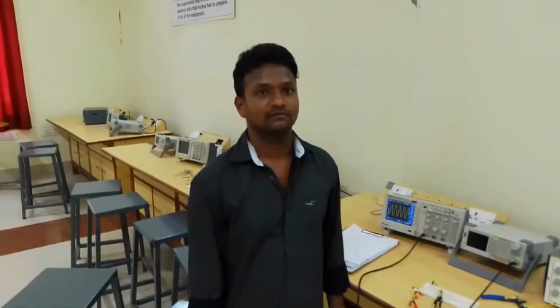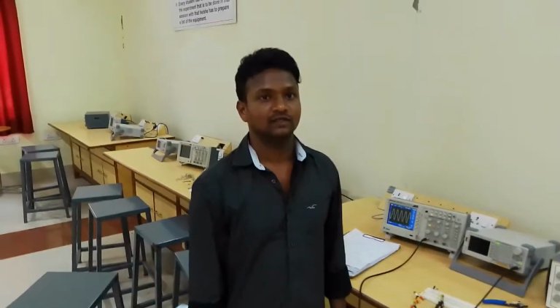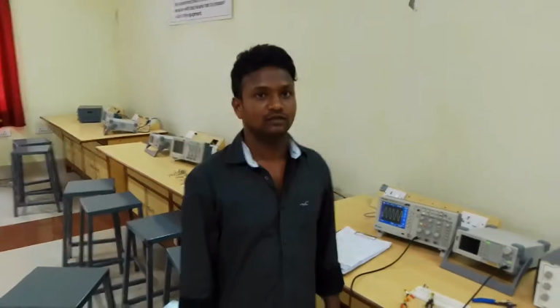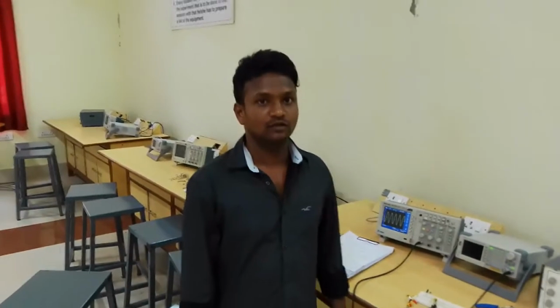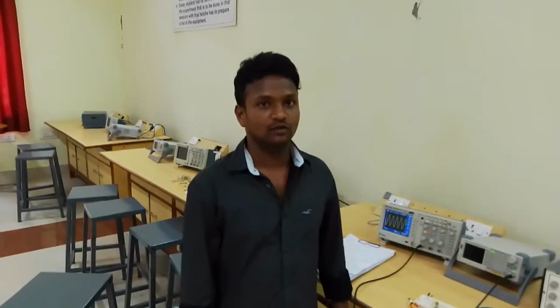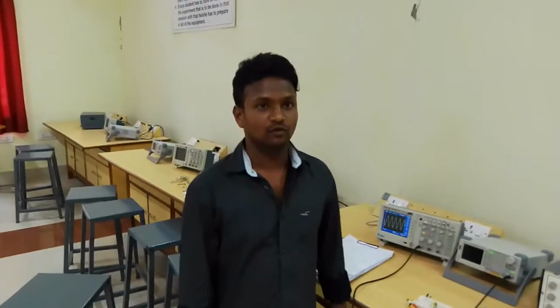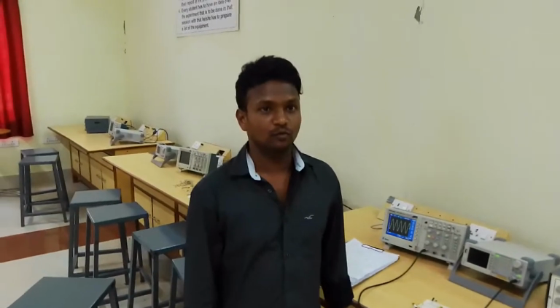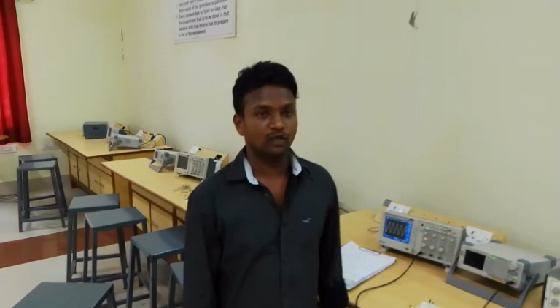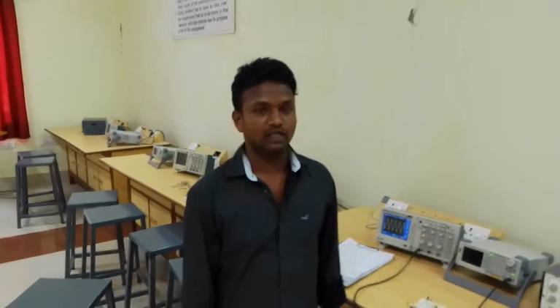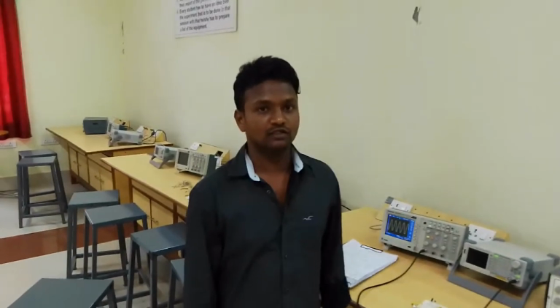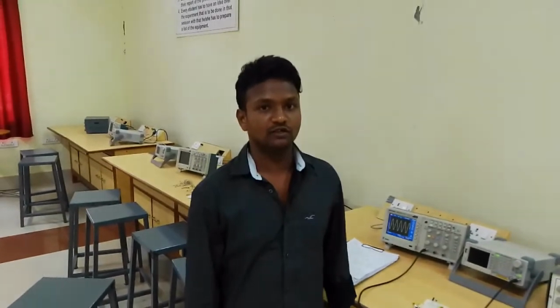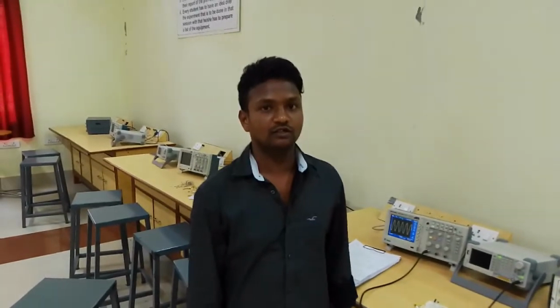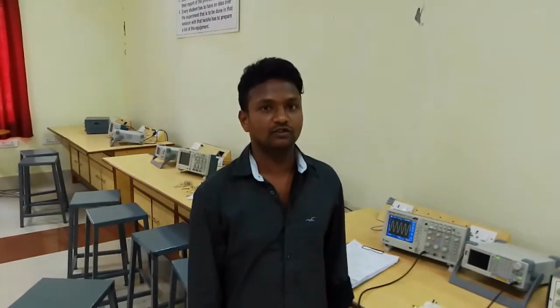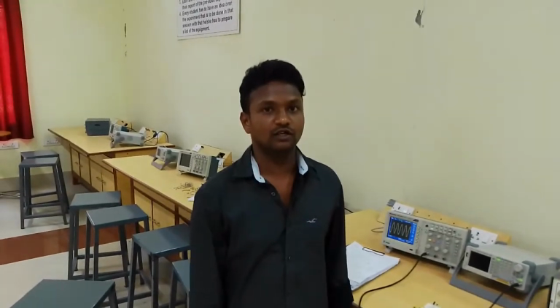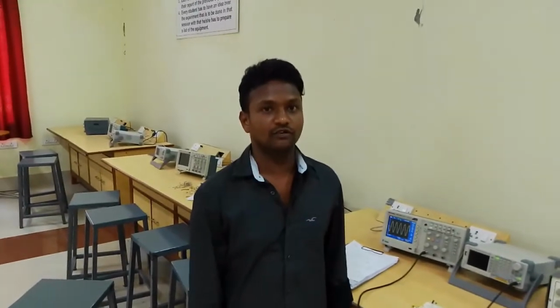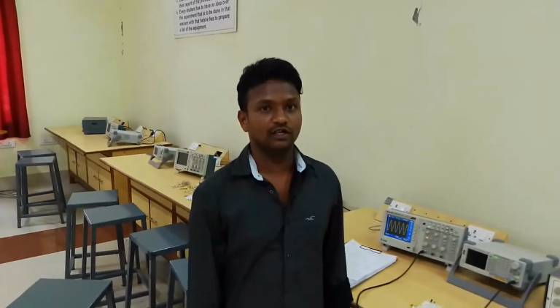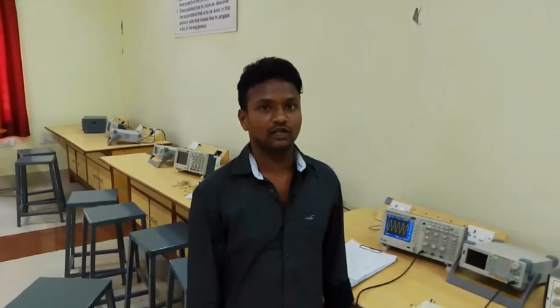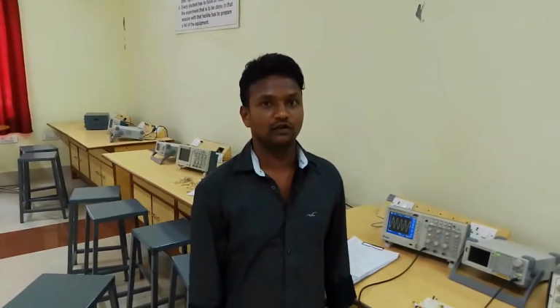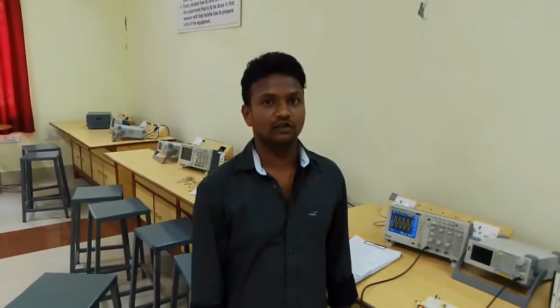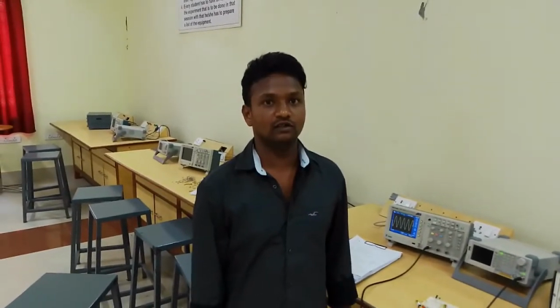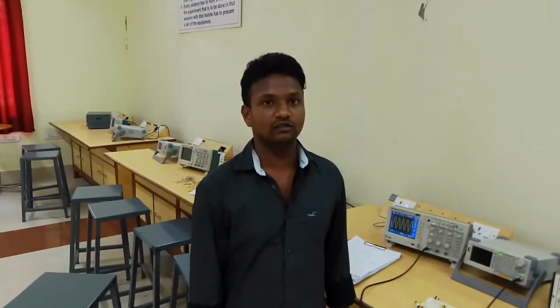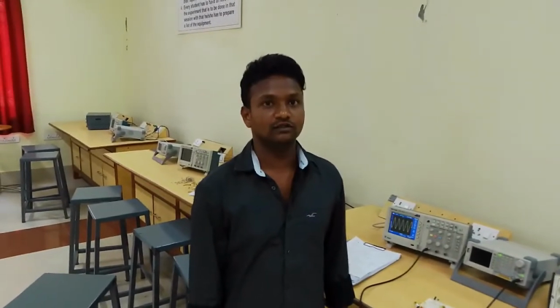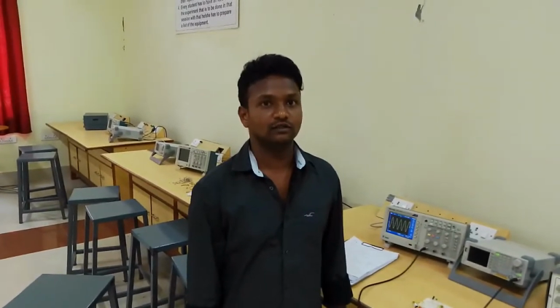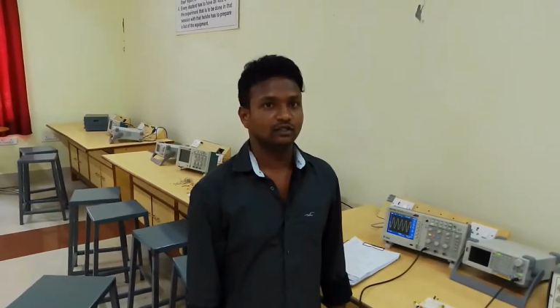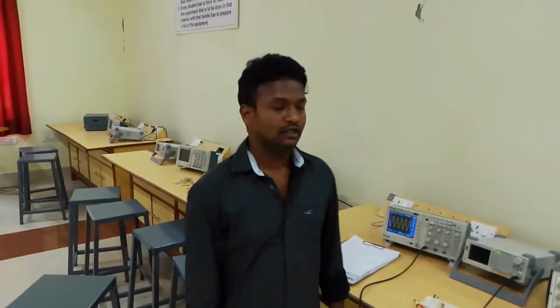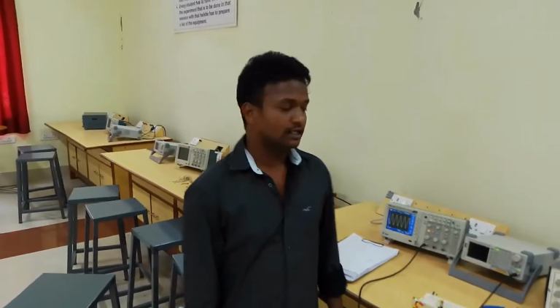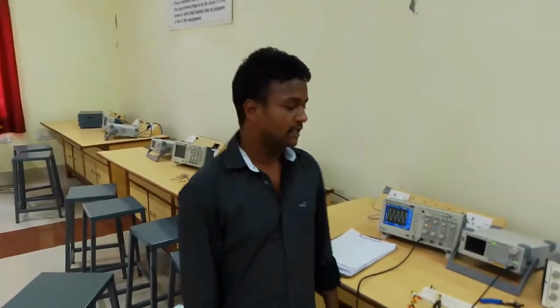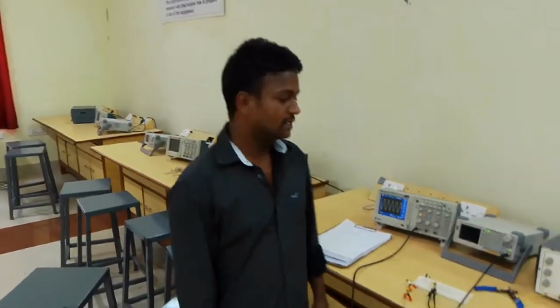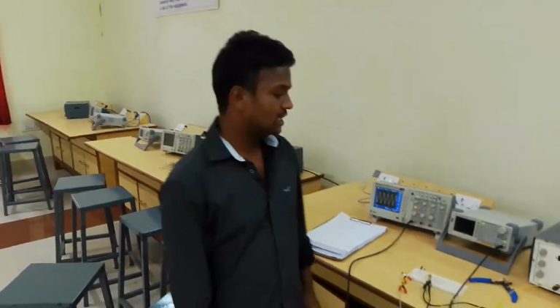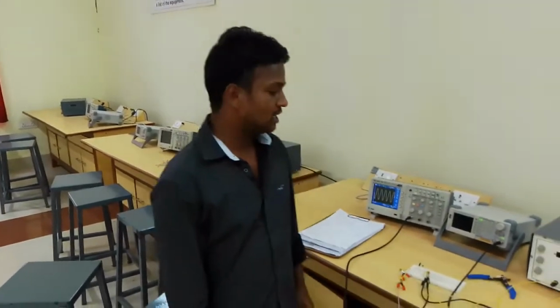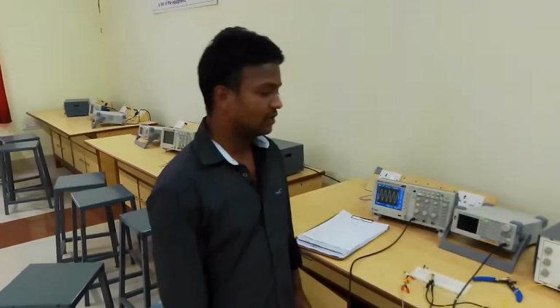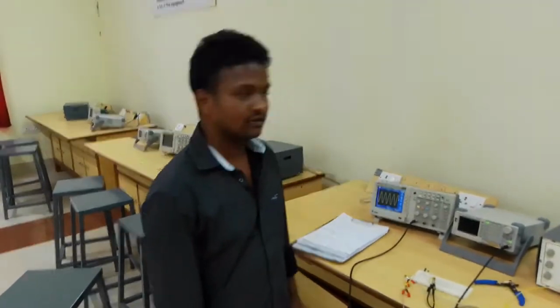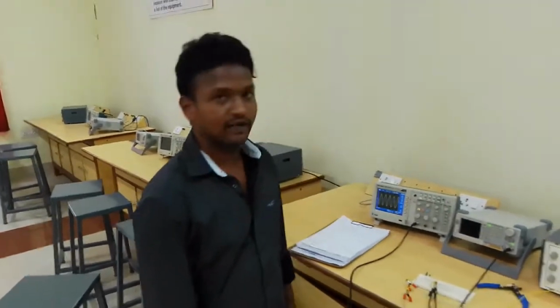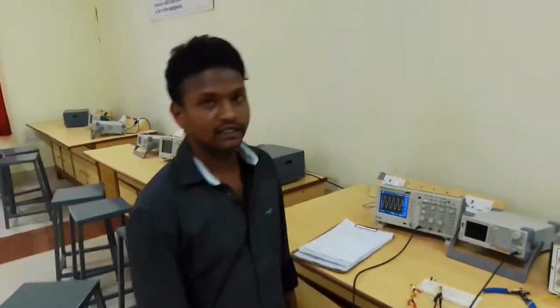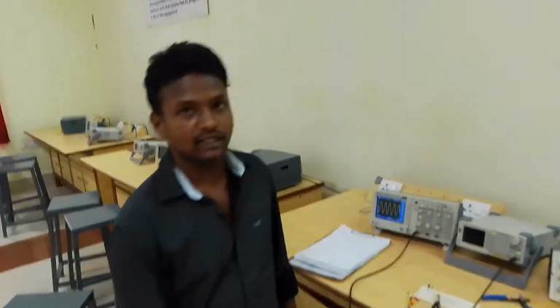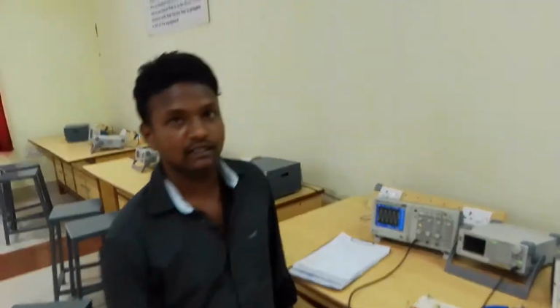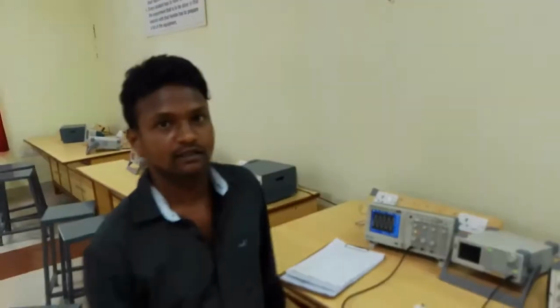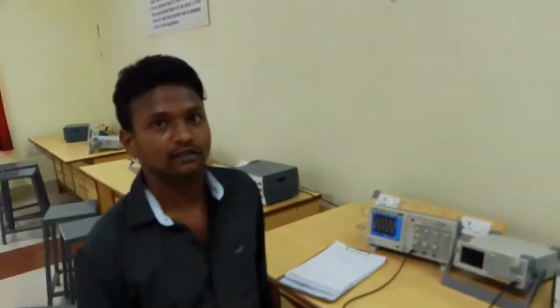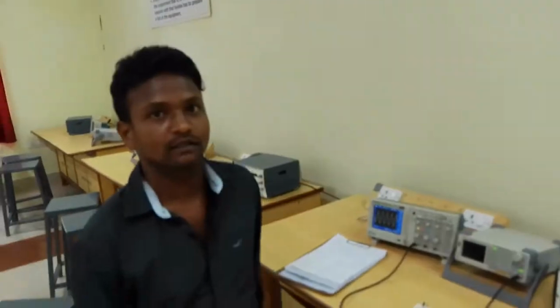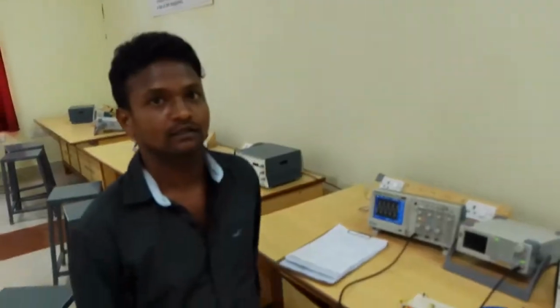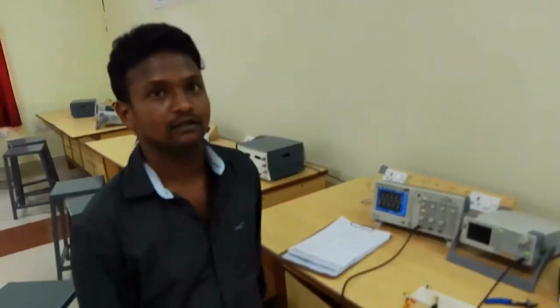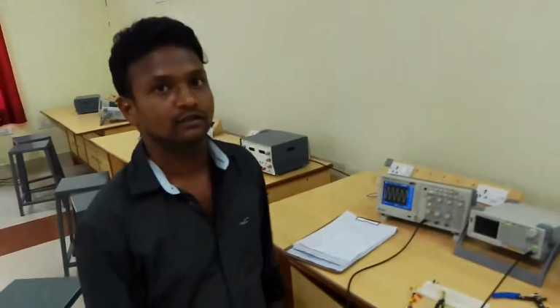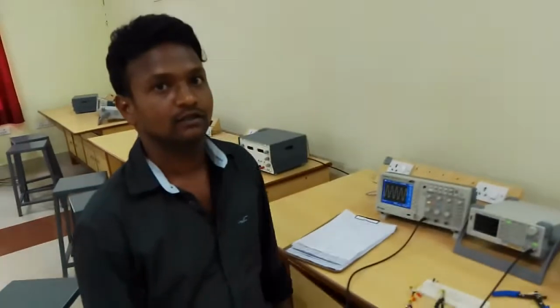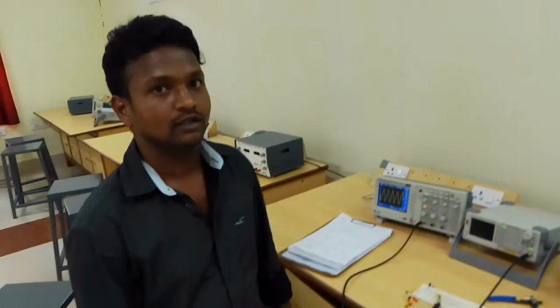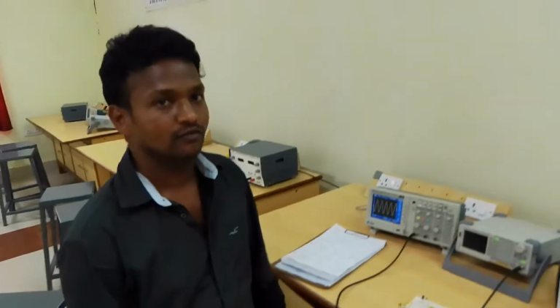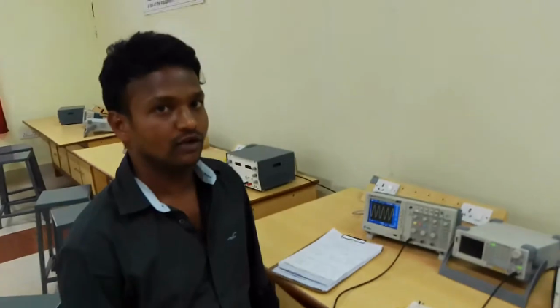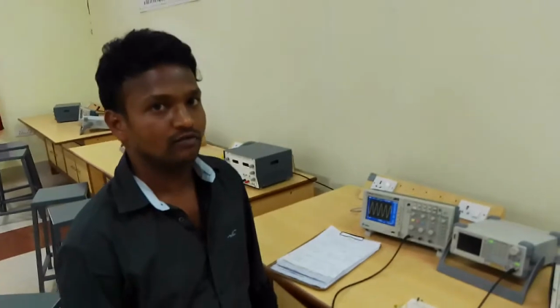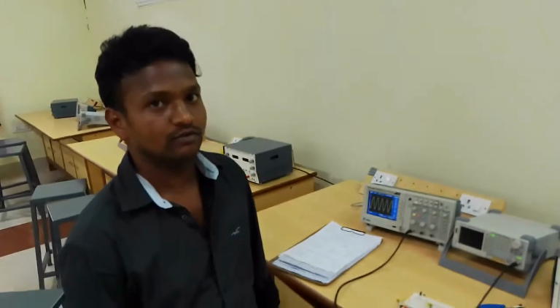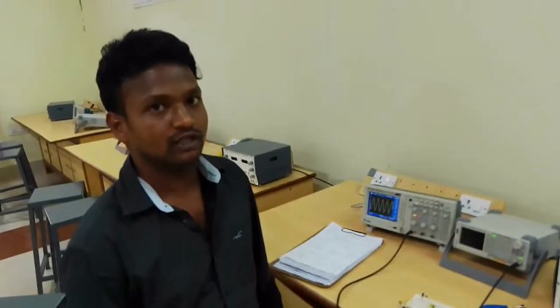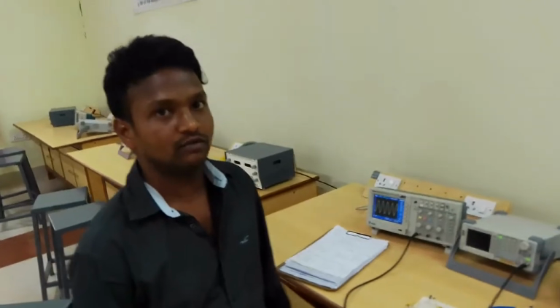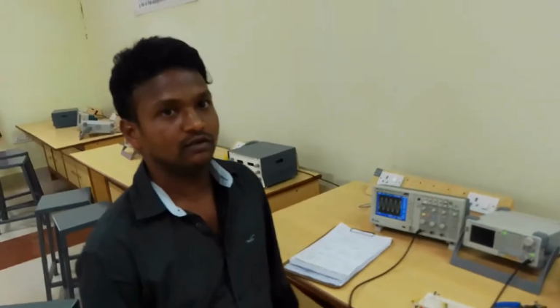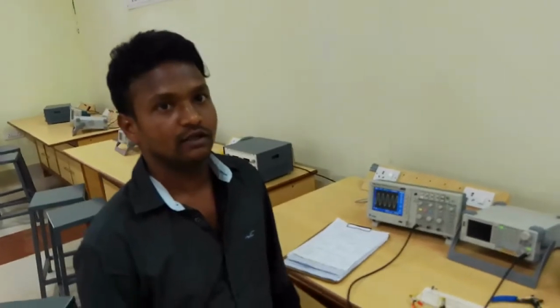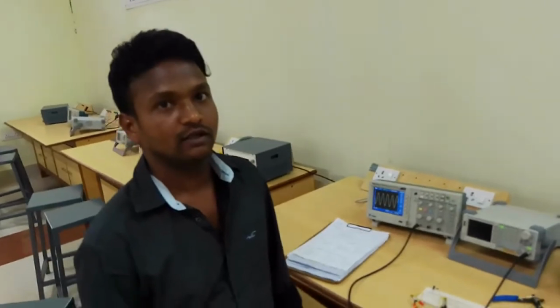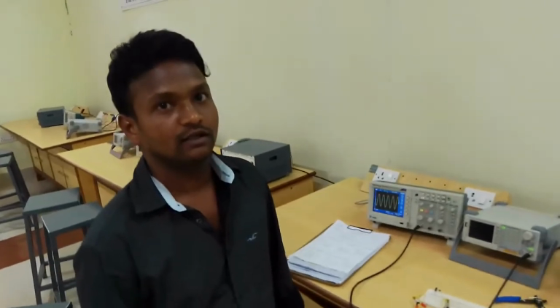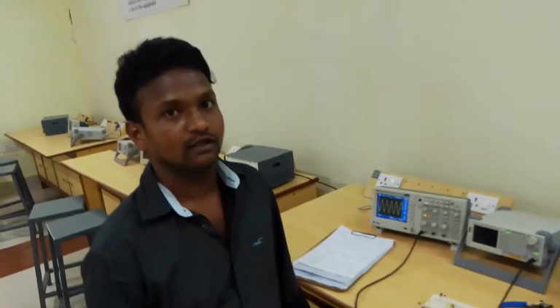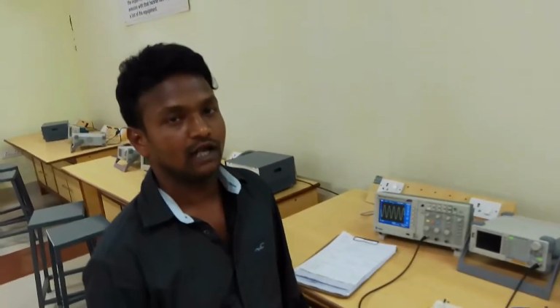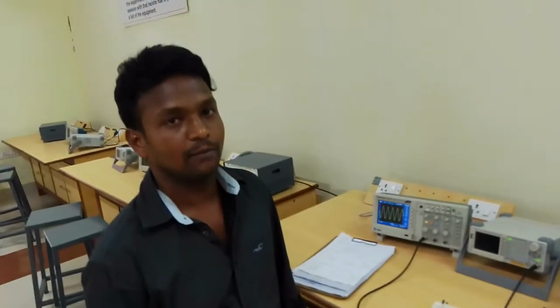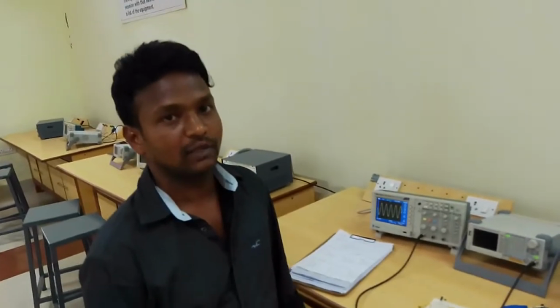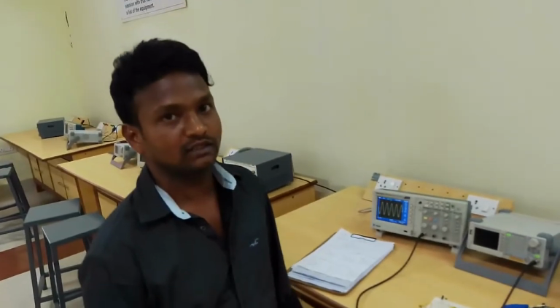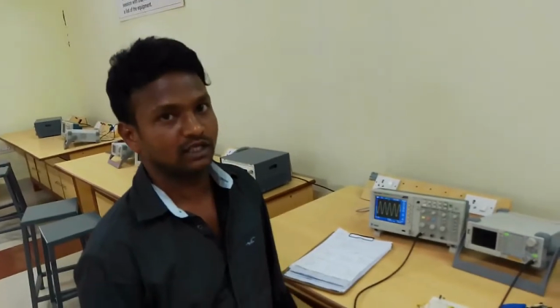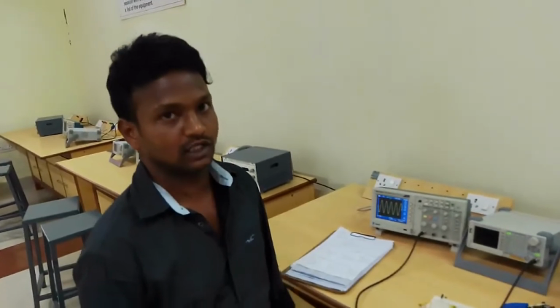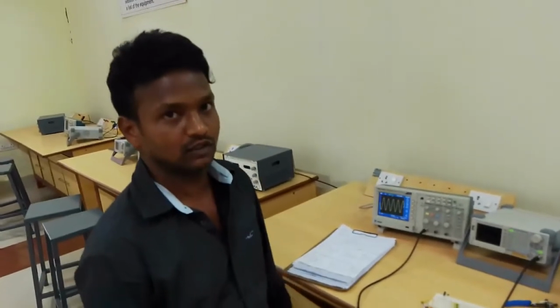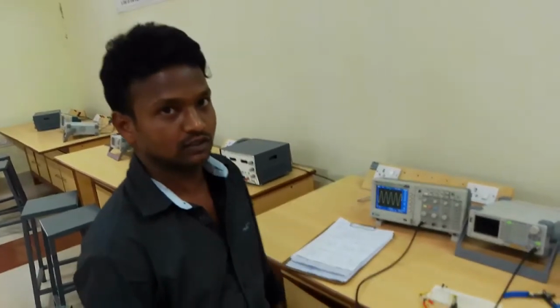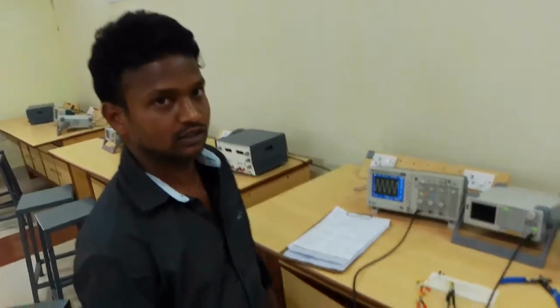Good morning students. Today we are going to design and verify the waveforms of clamping circuits.